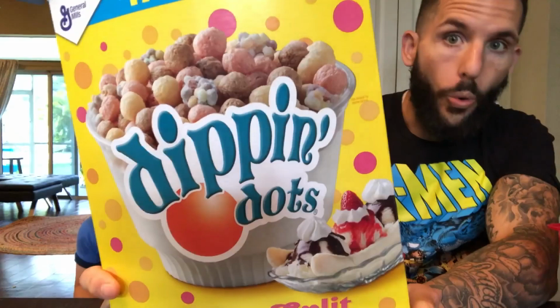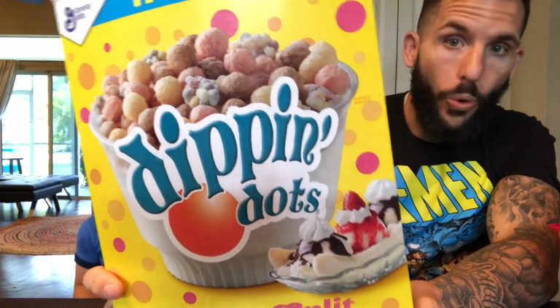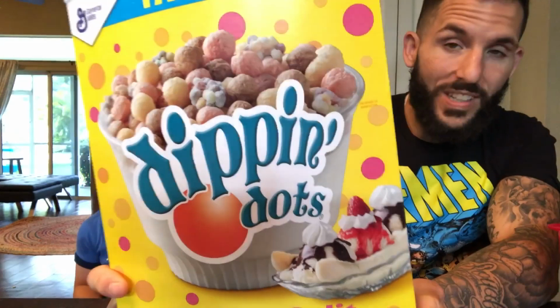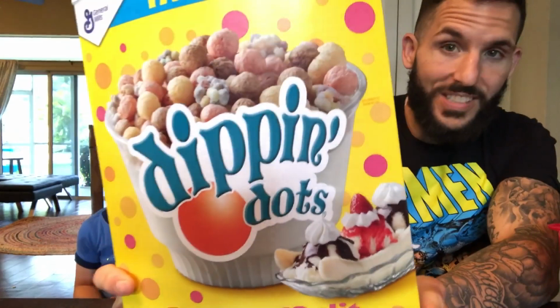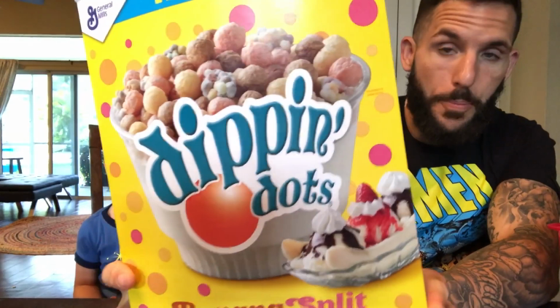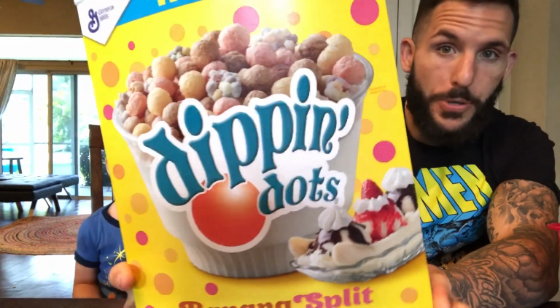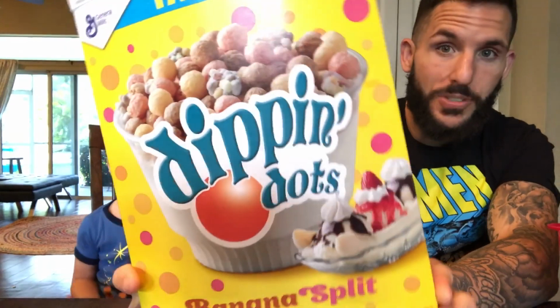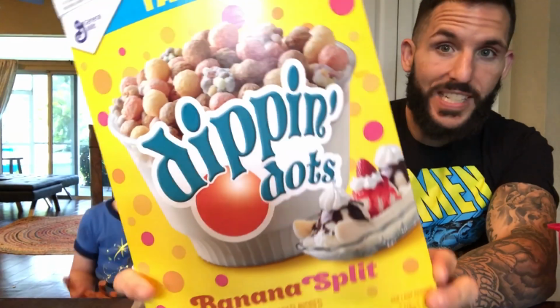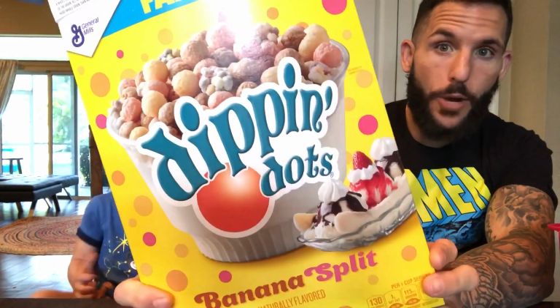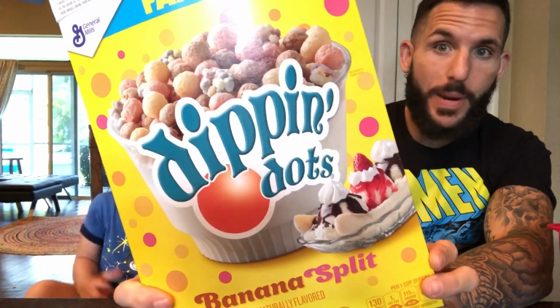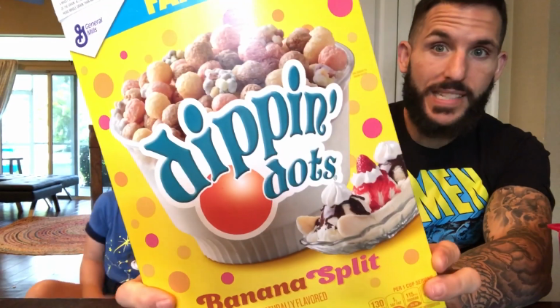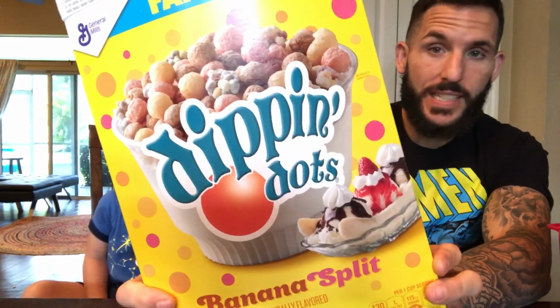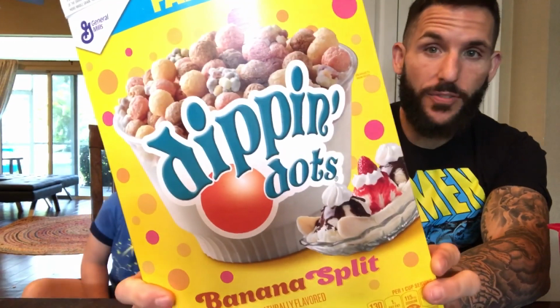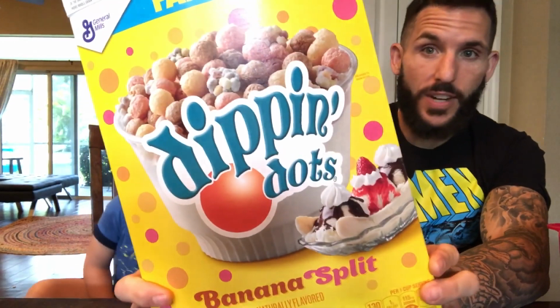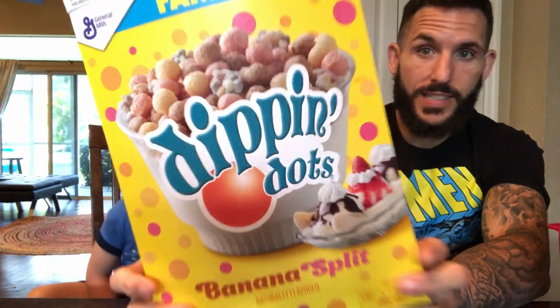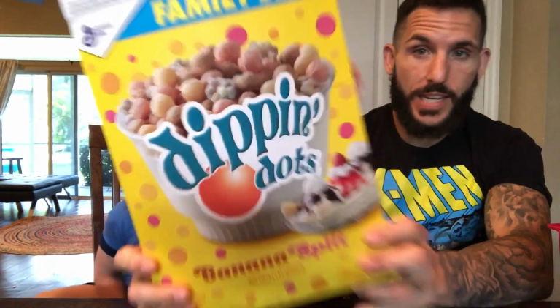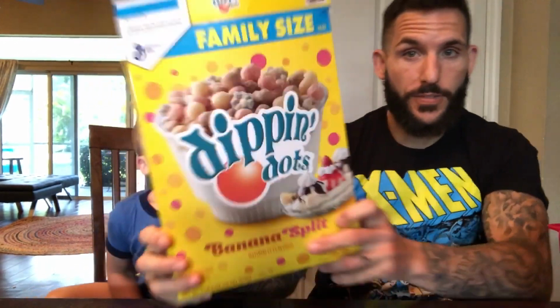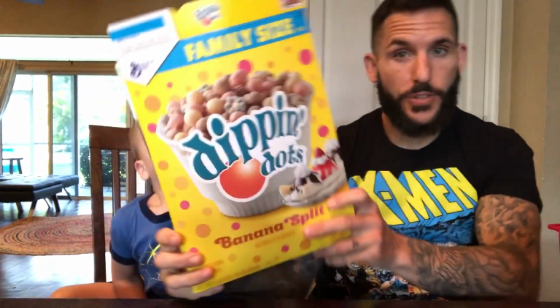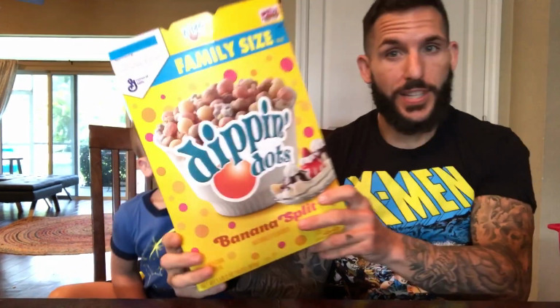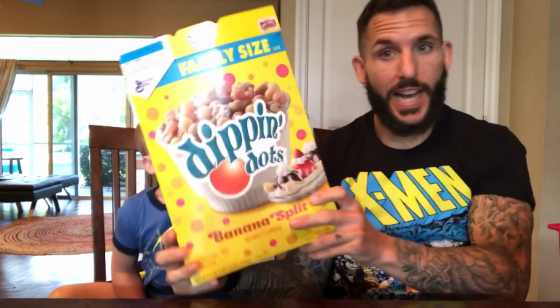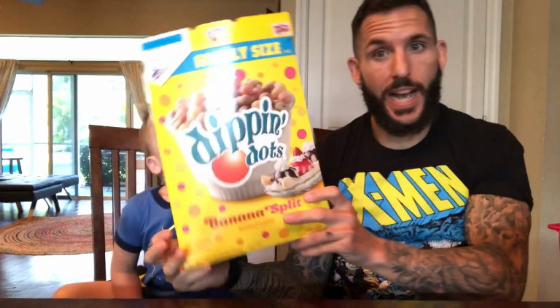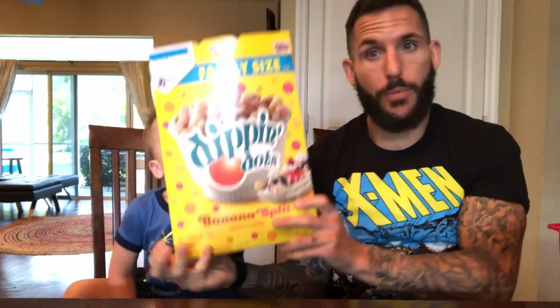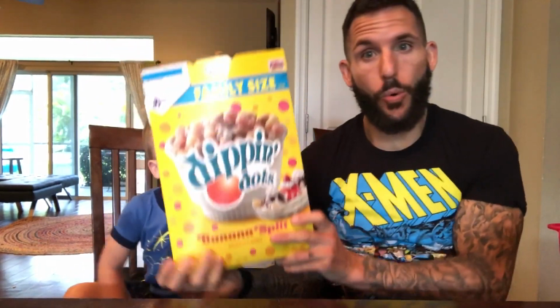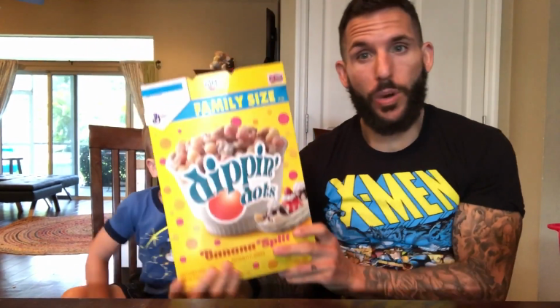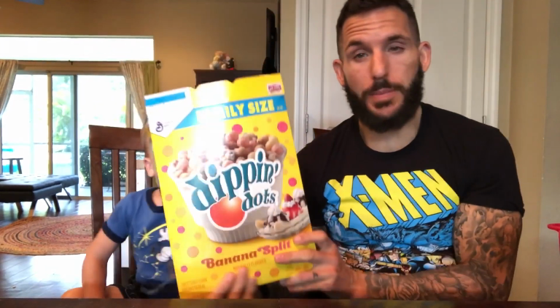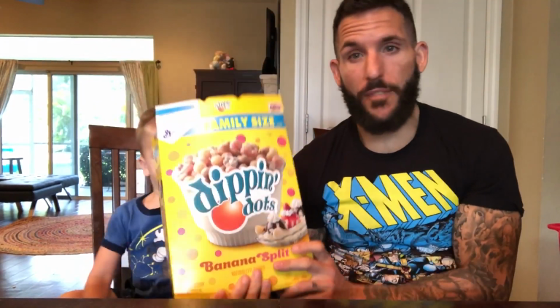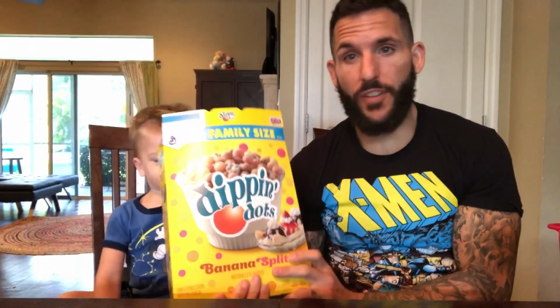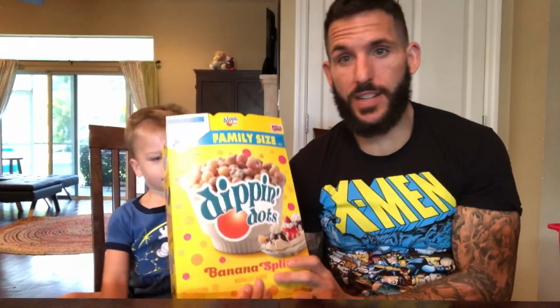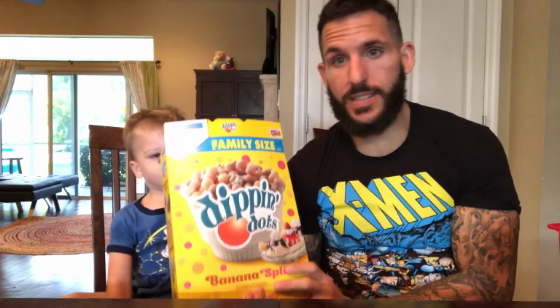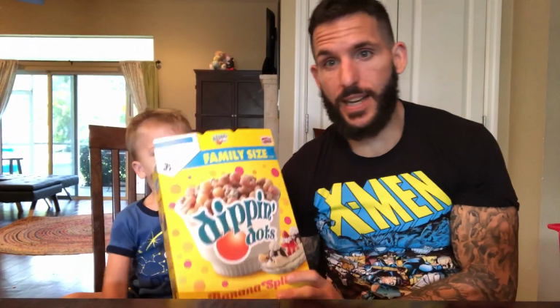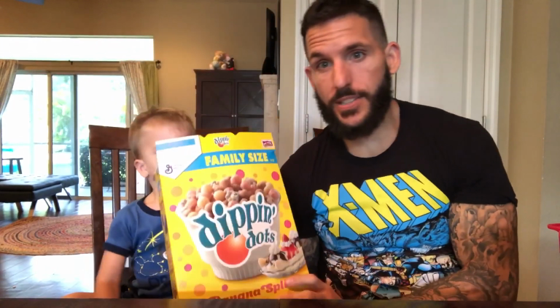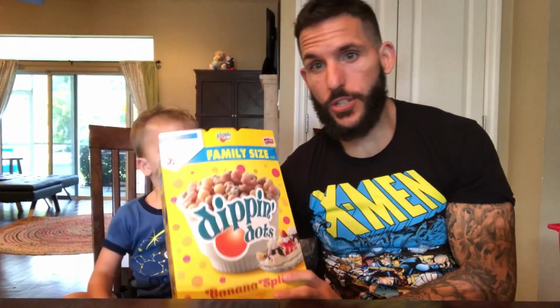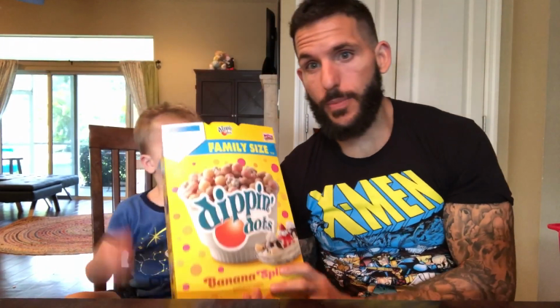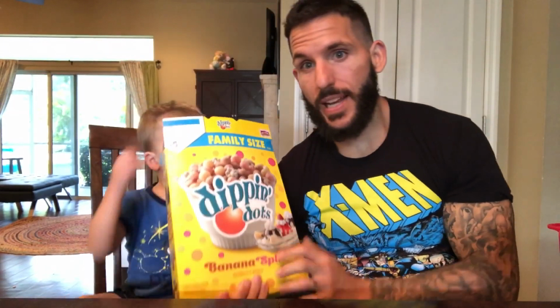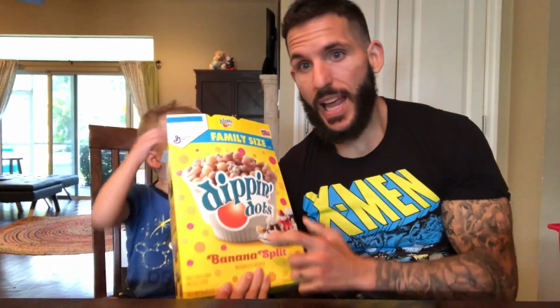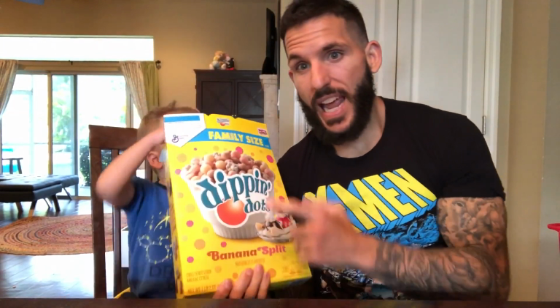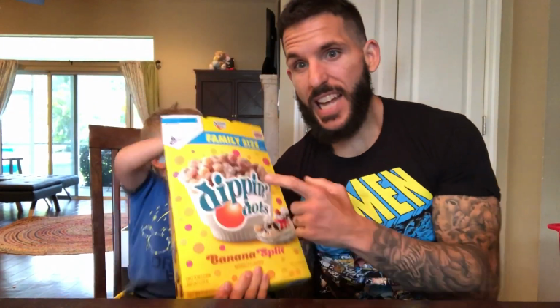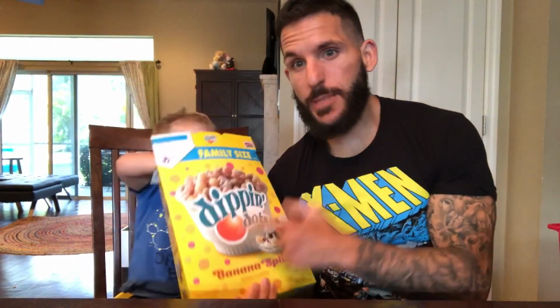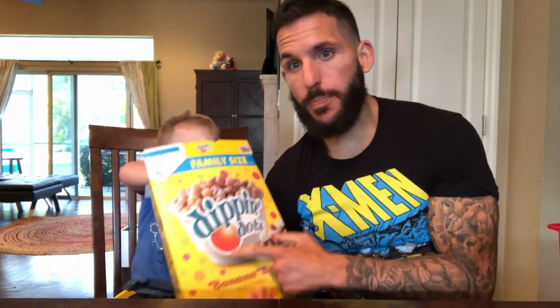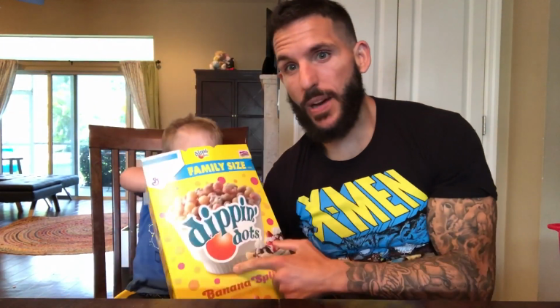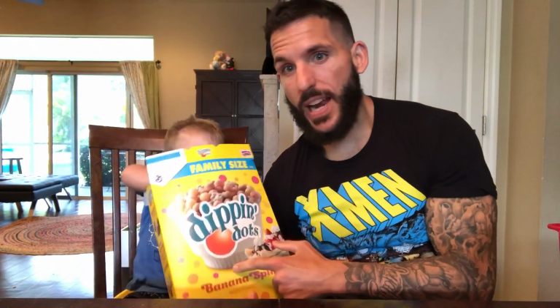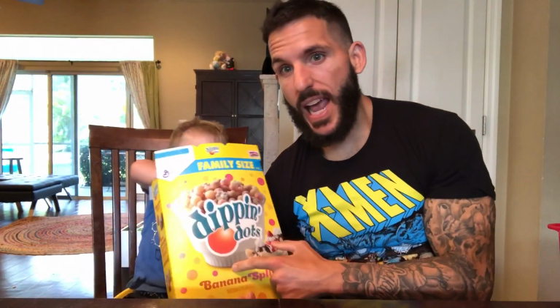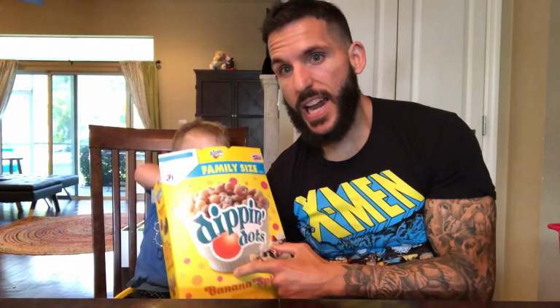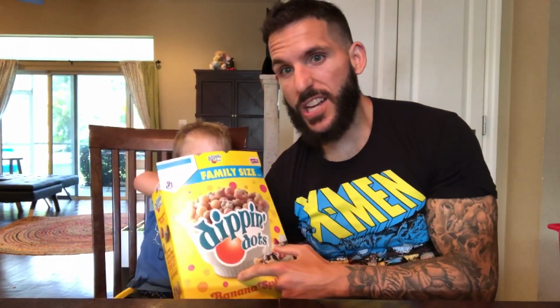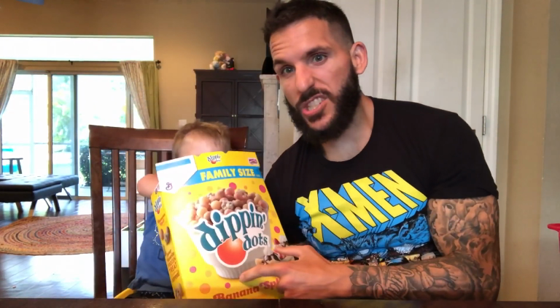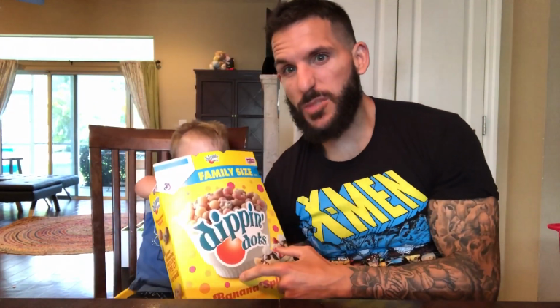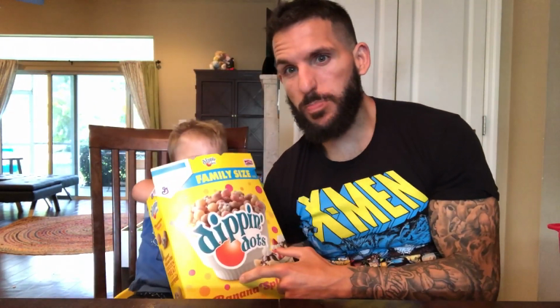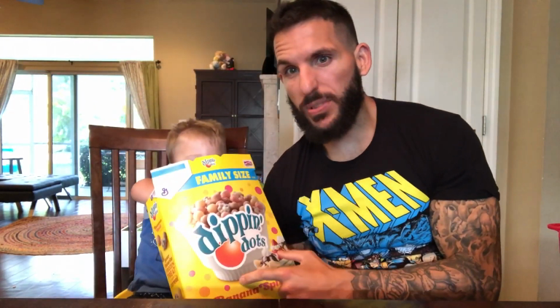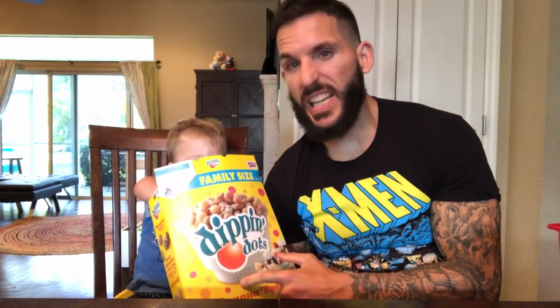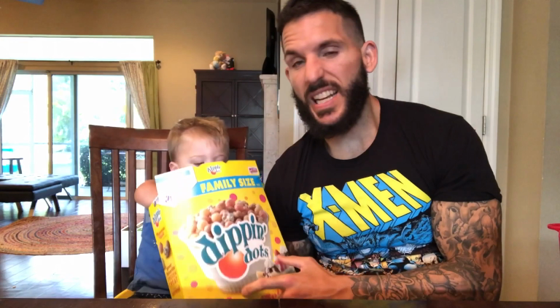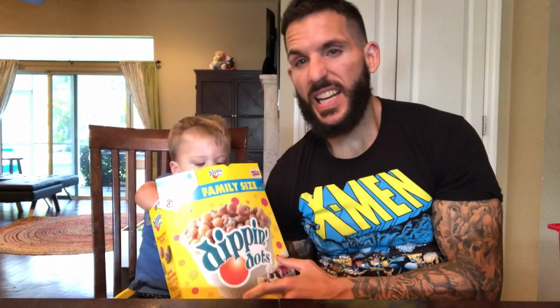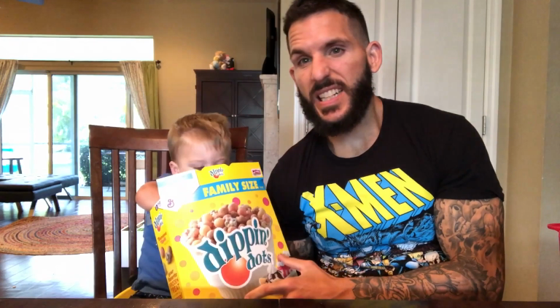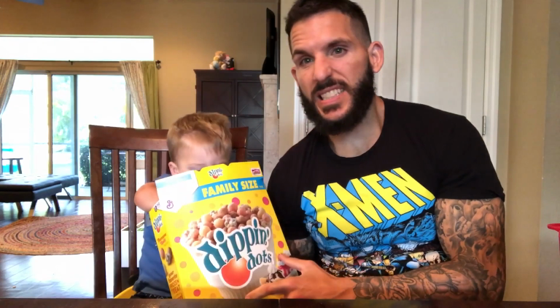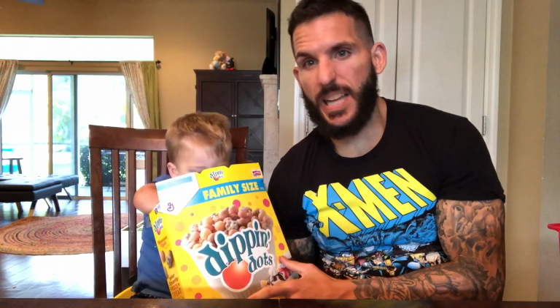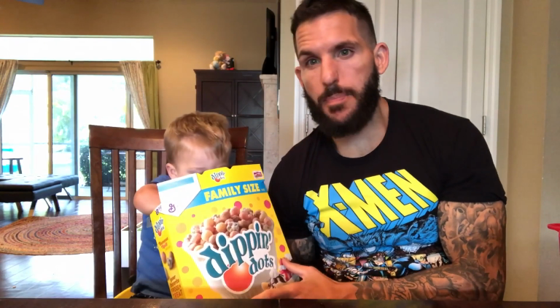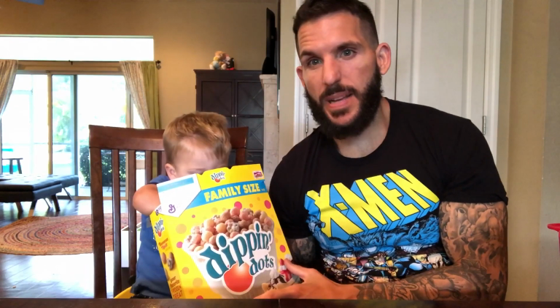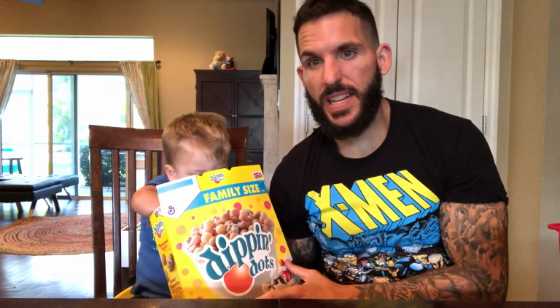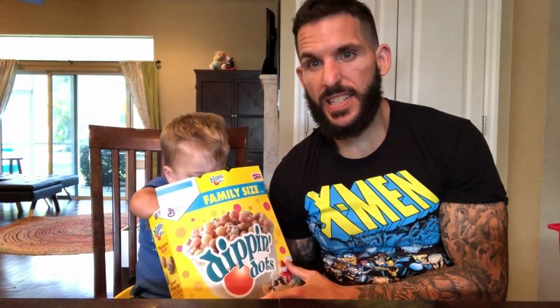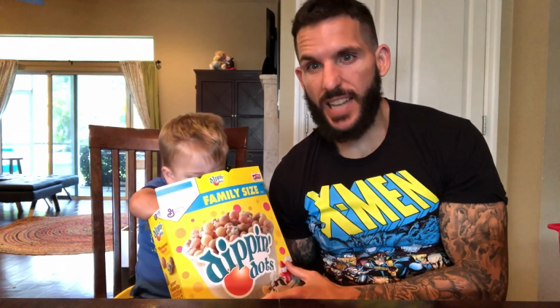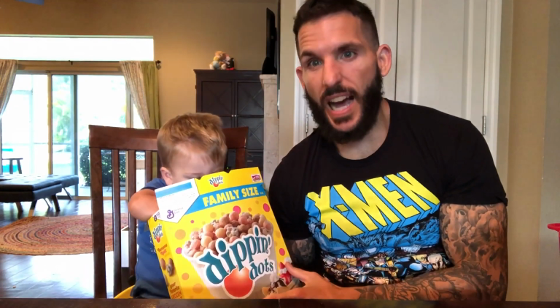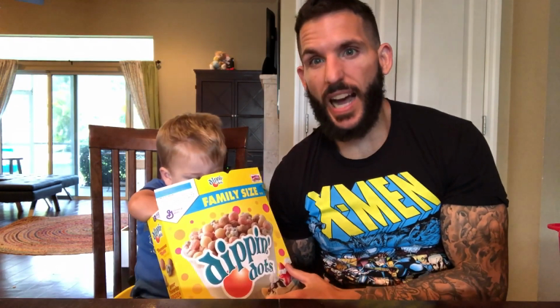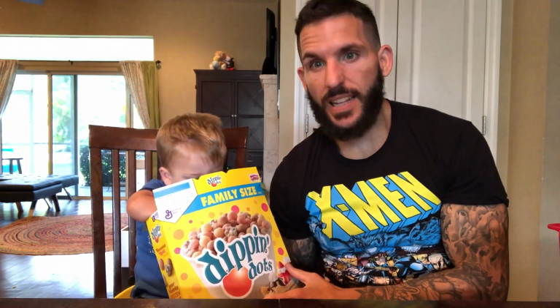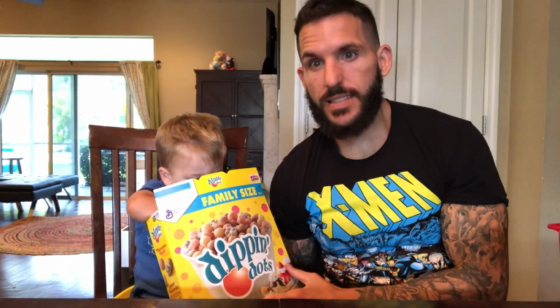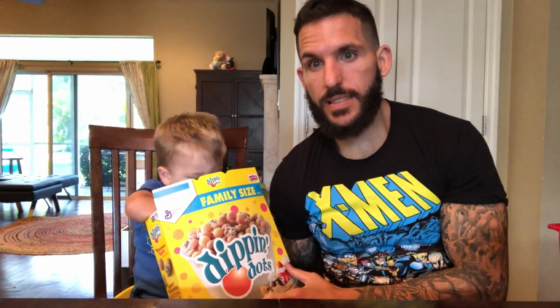What's up you CLBs? It's Fun Size Review time with my Fun Size Human. It's Banana Split Dippin' Dots.